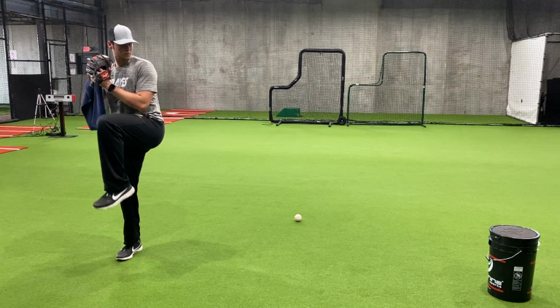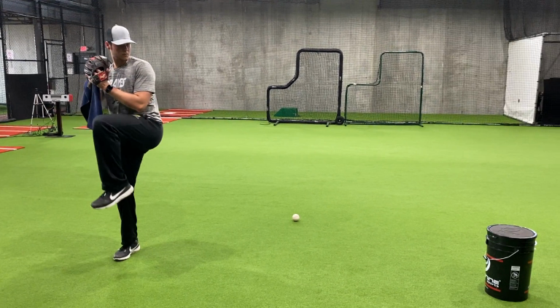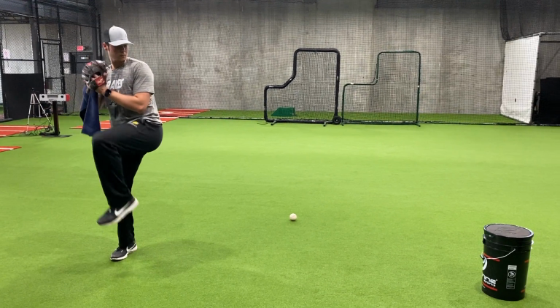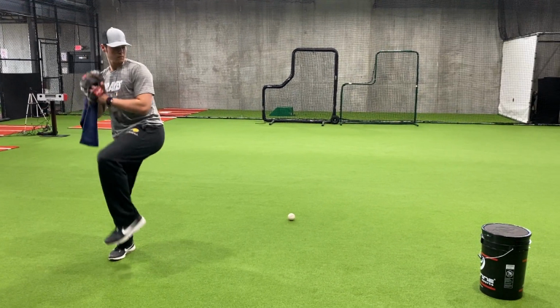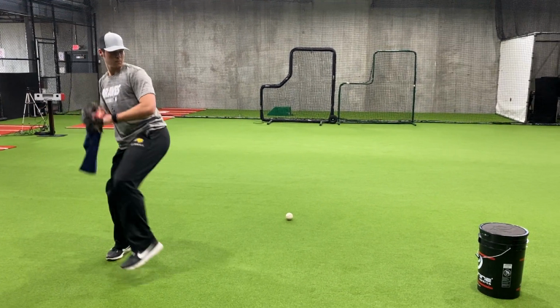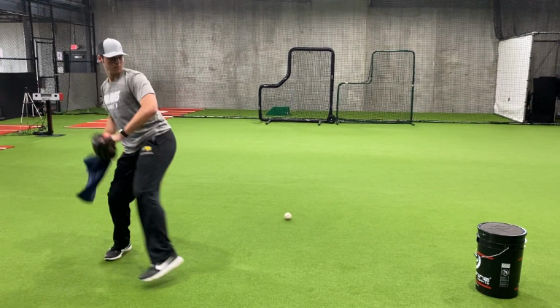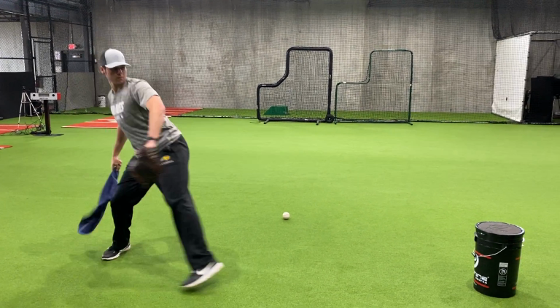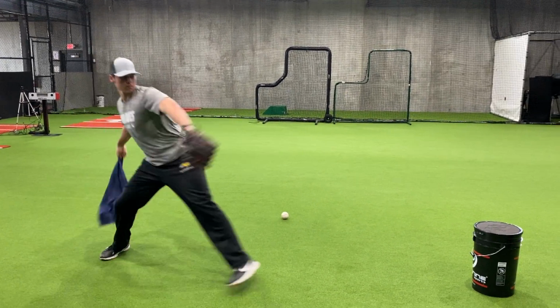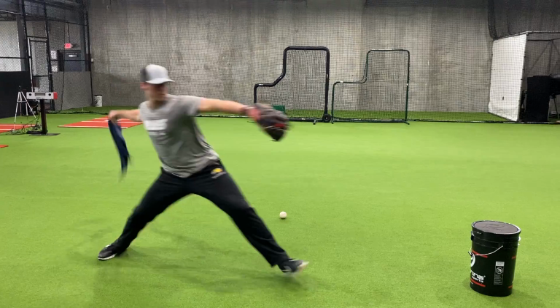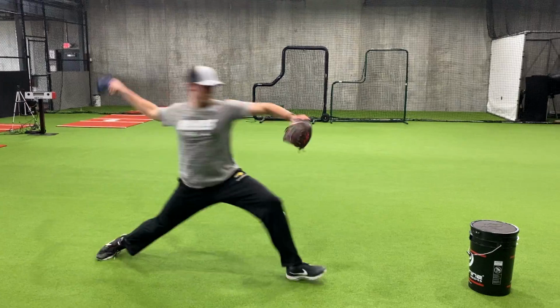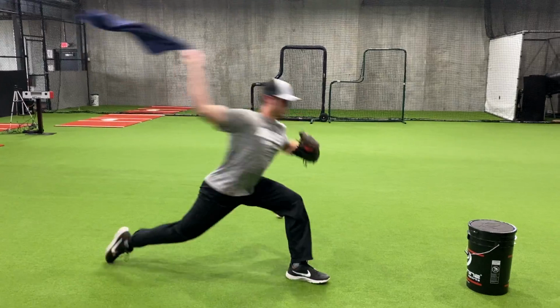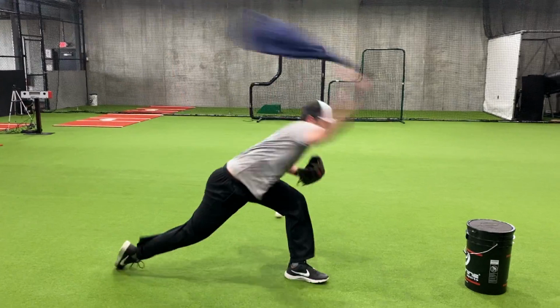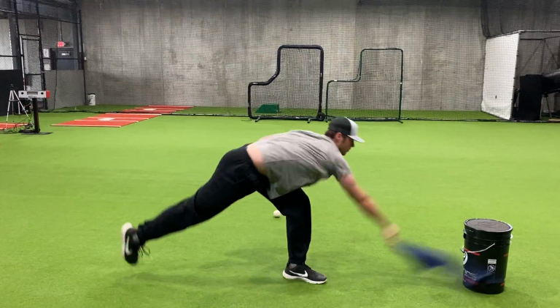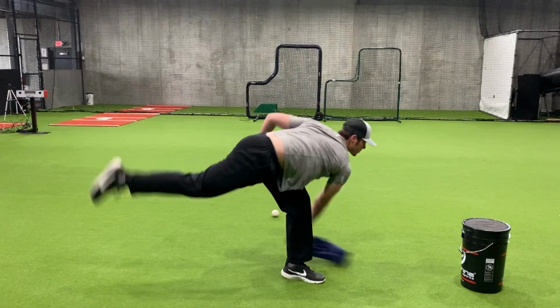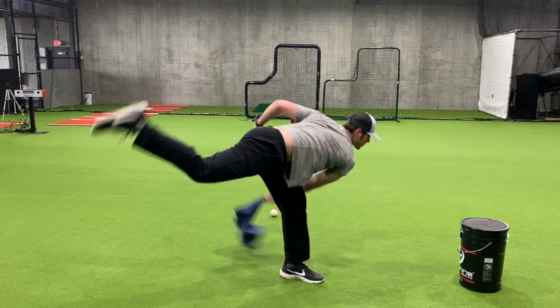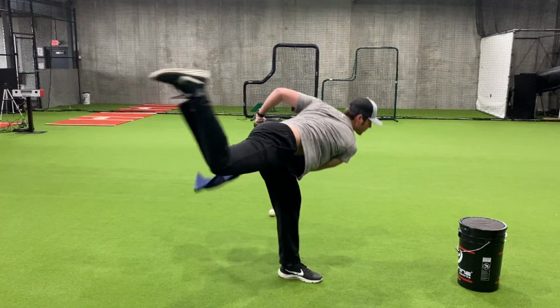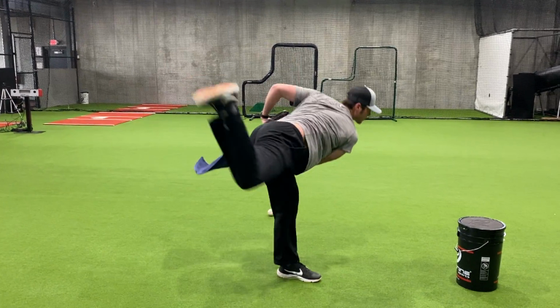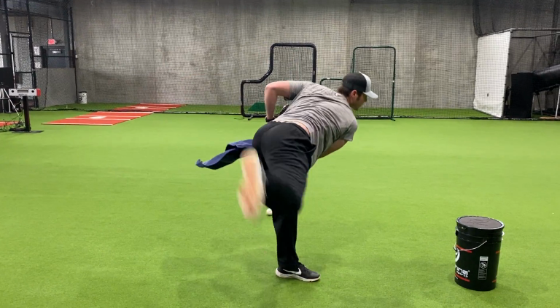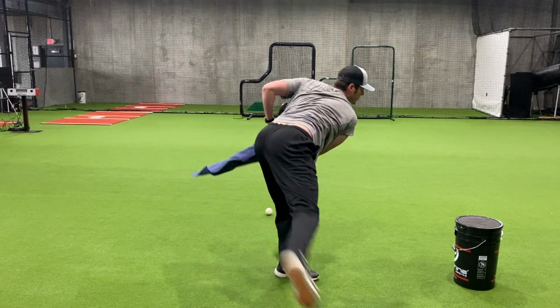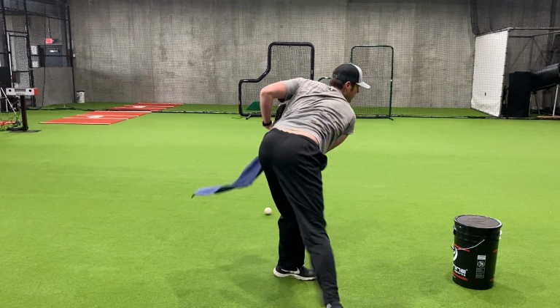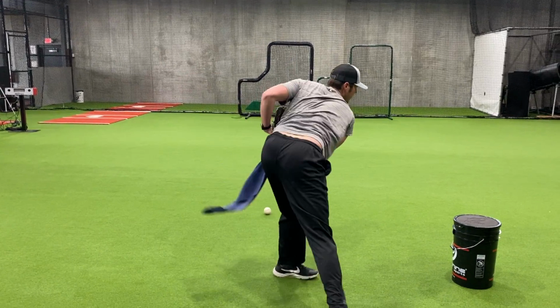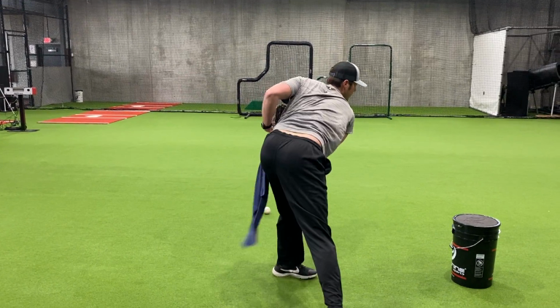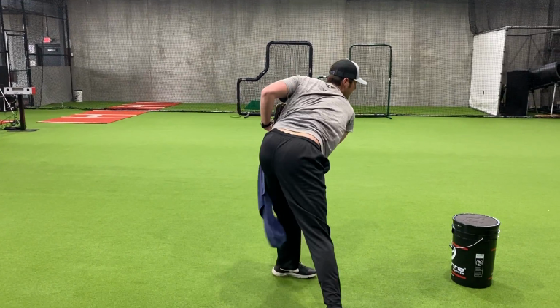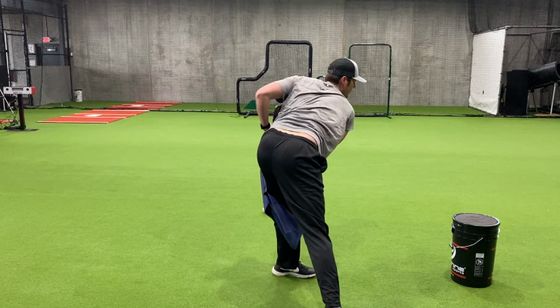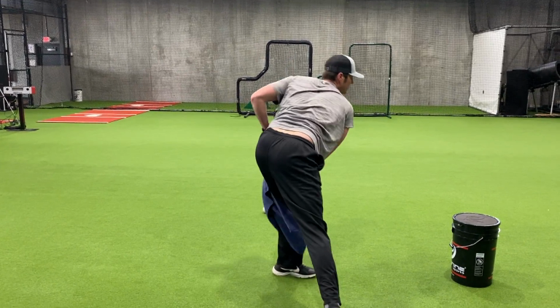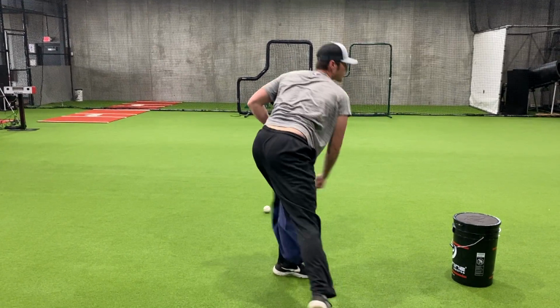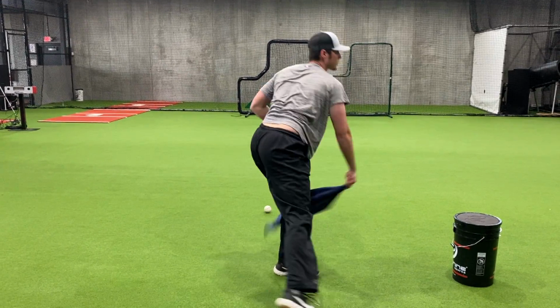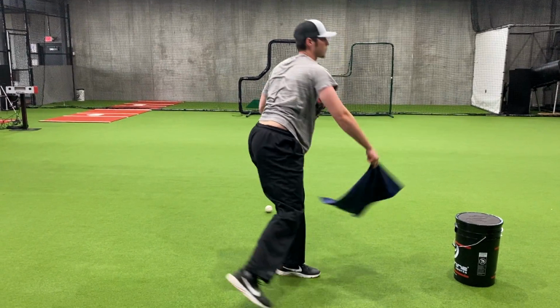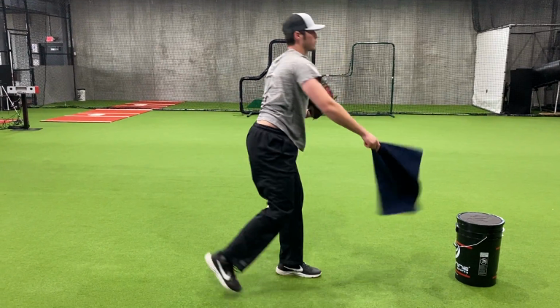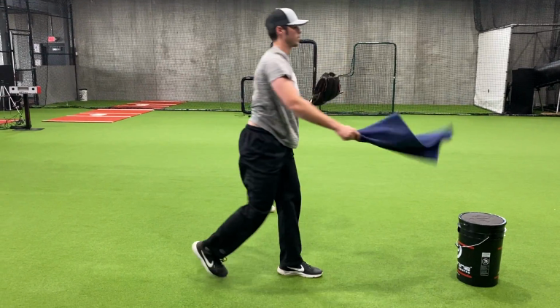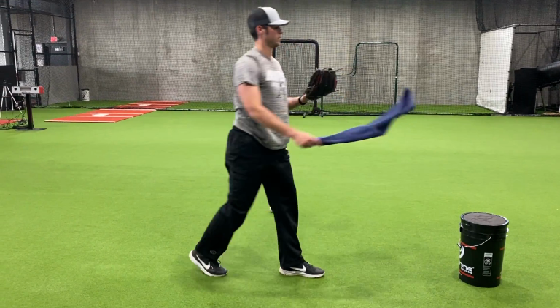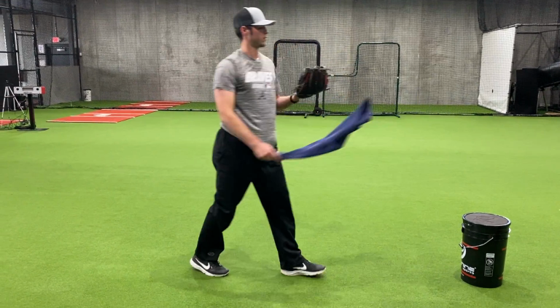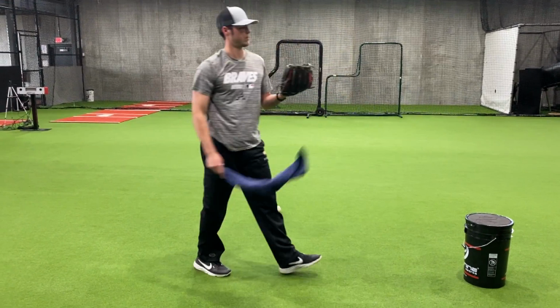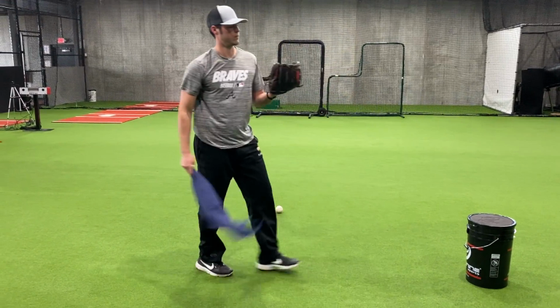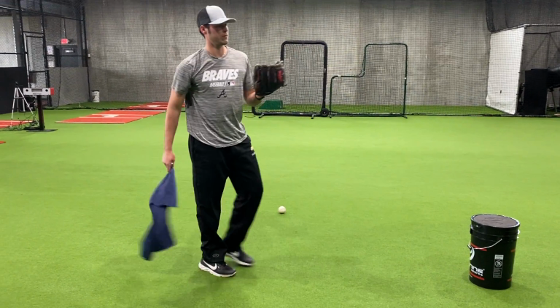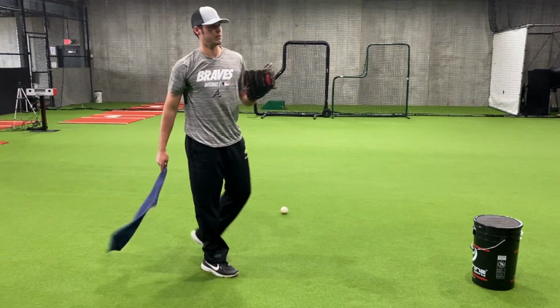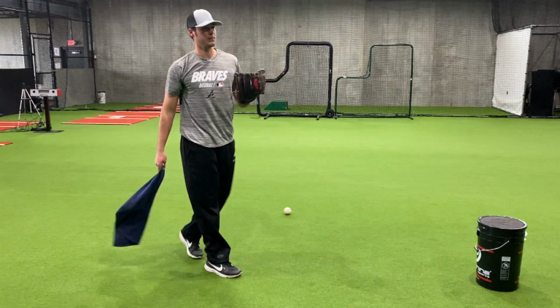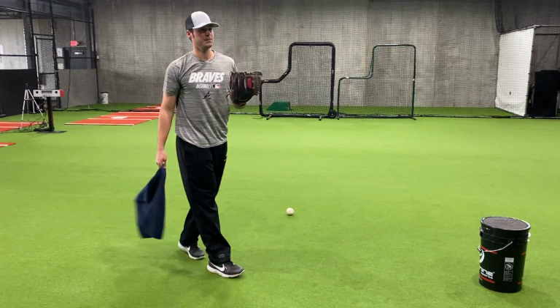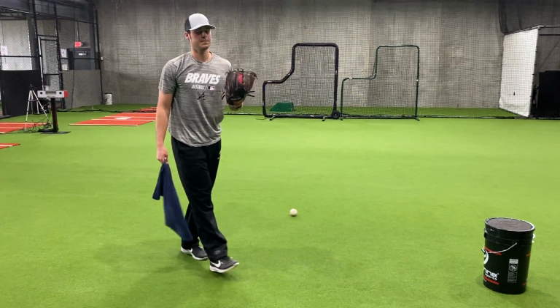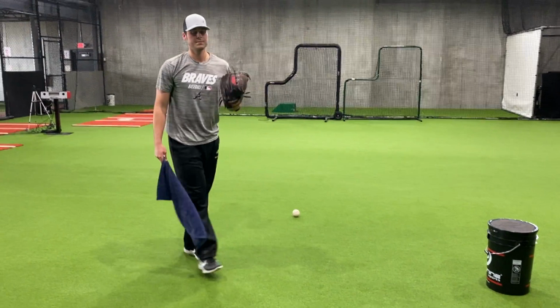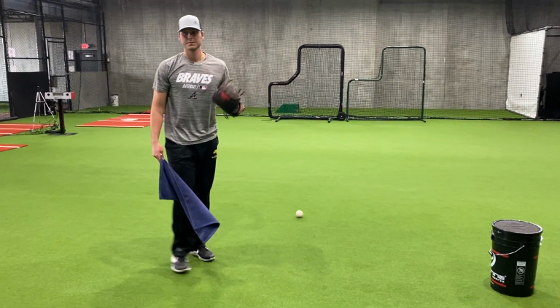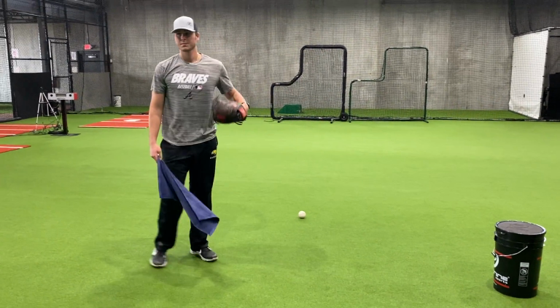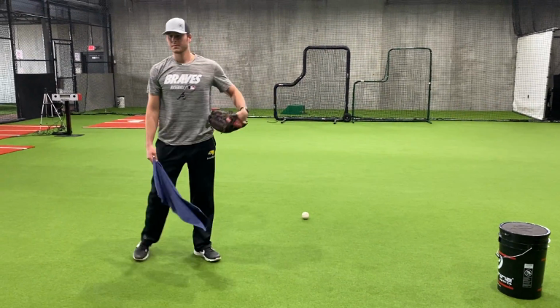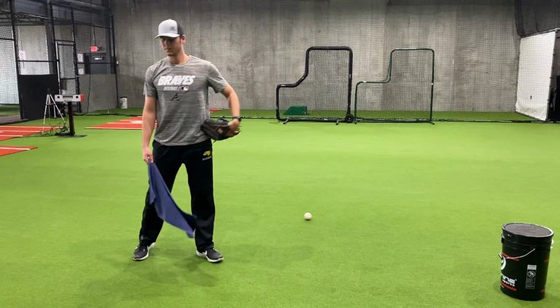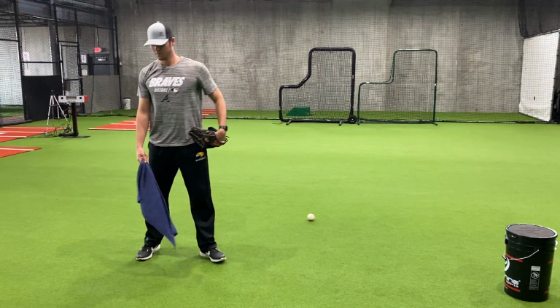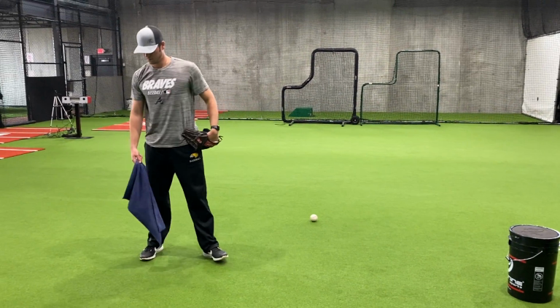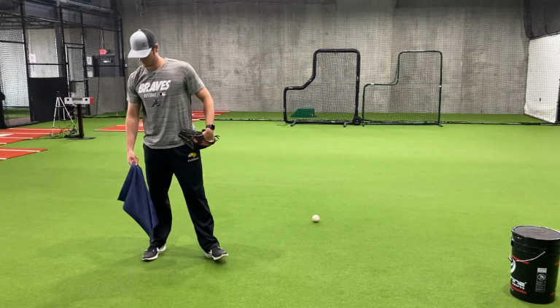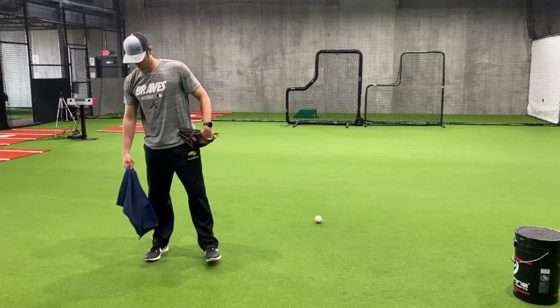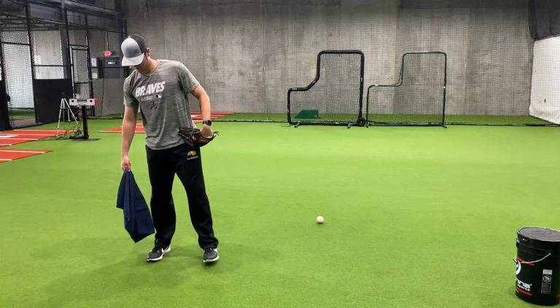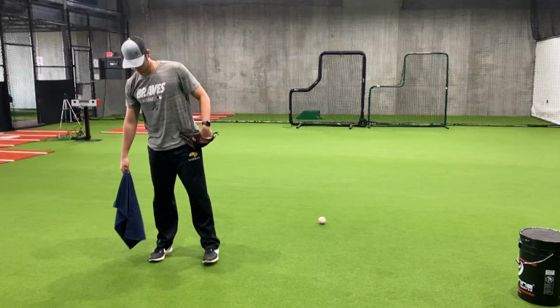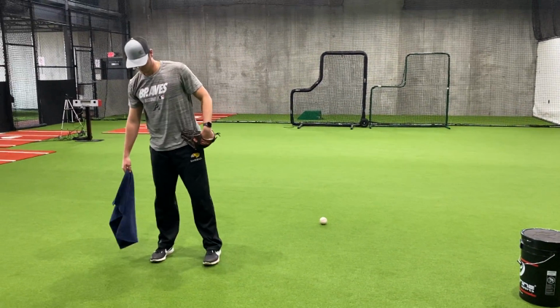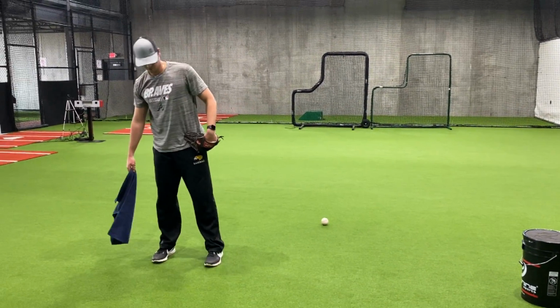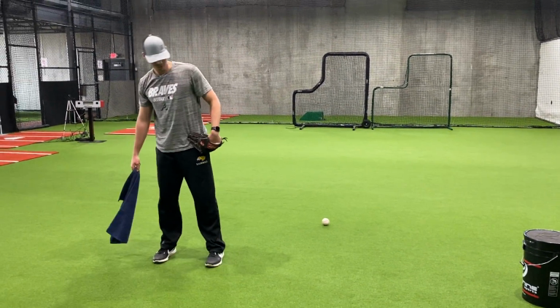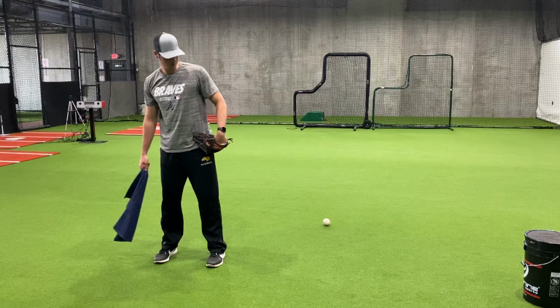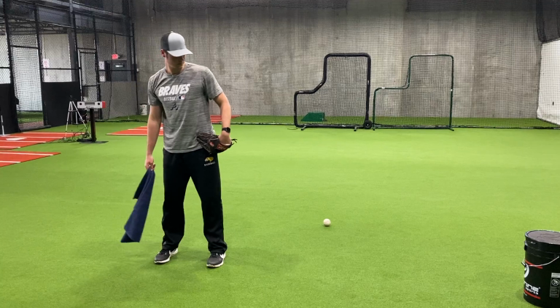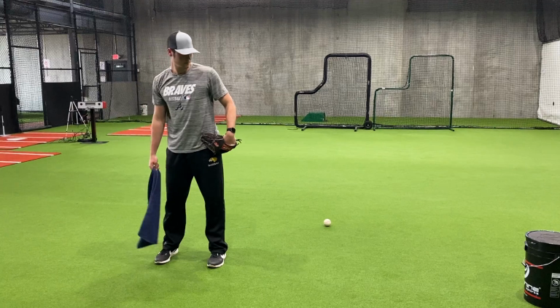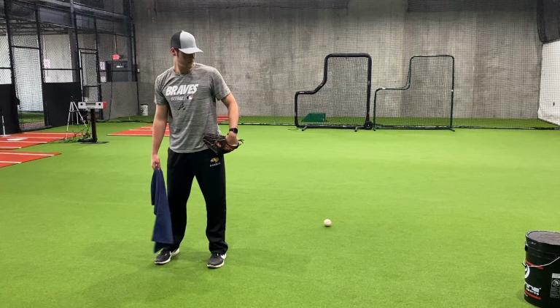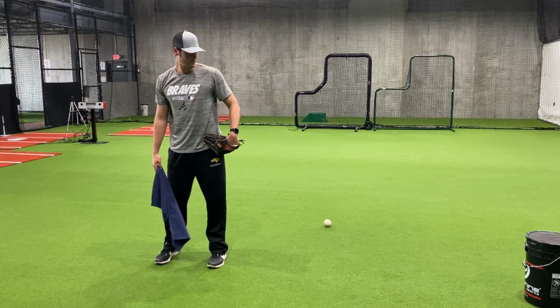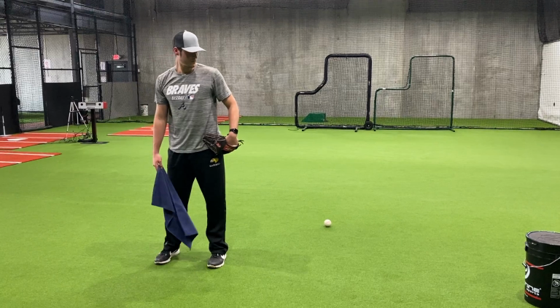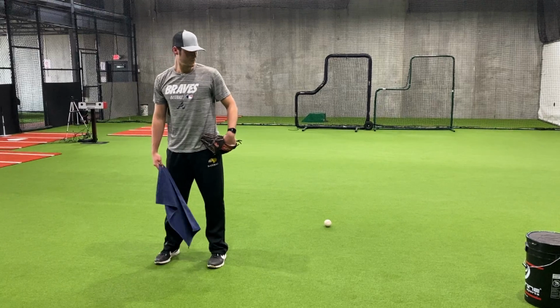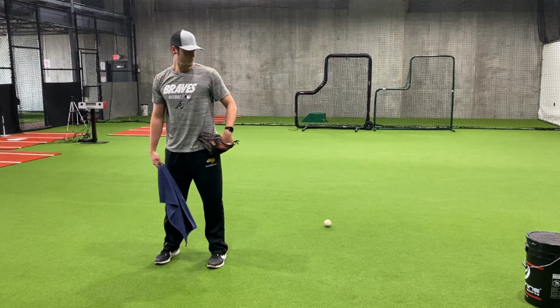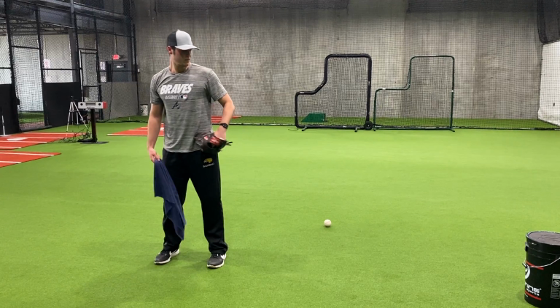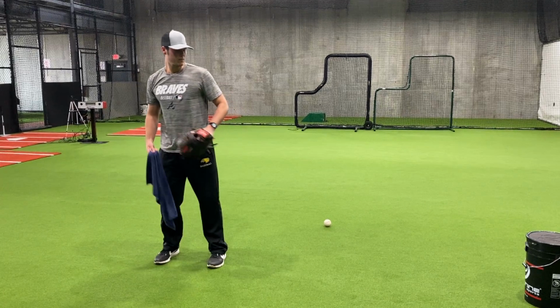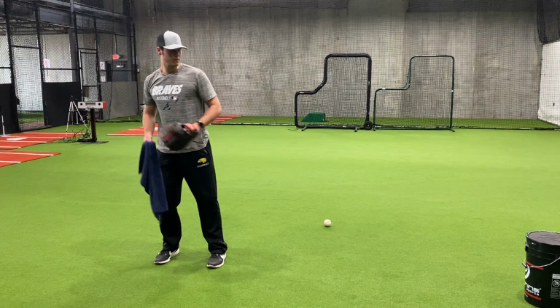He's getting to a good balance period, and again his release point is out in front. He's finishing through by driving on his back leg.